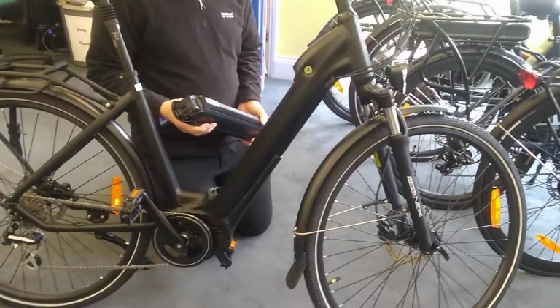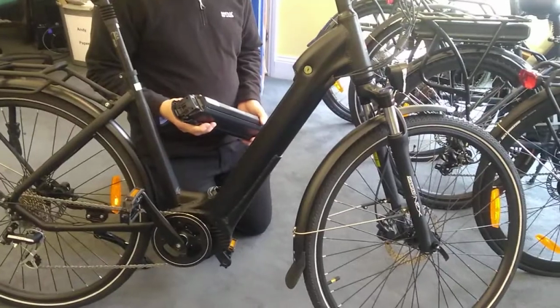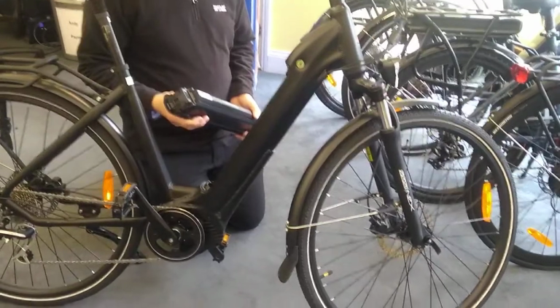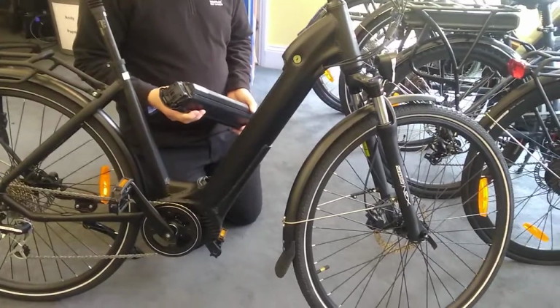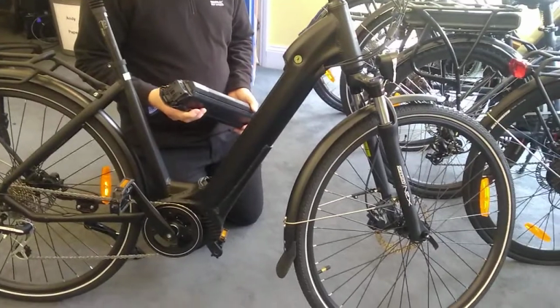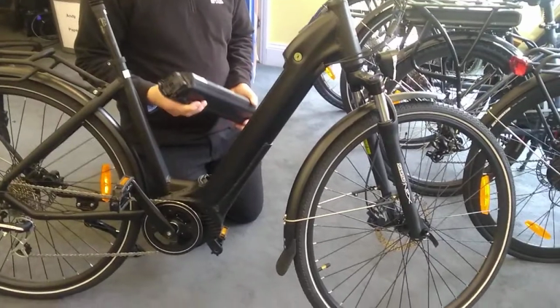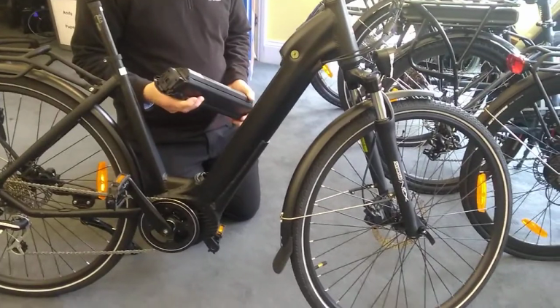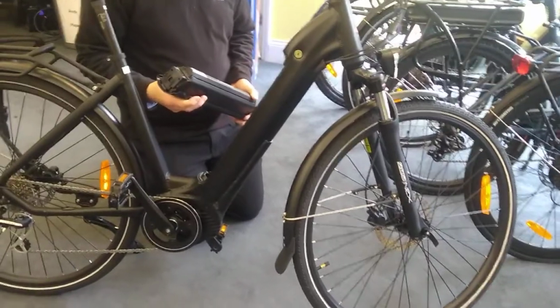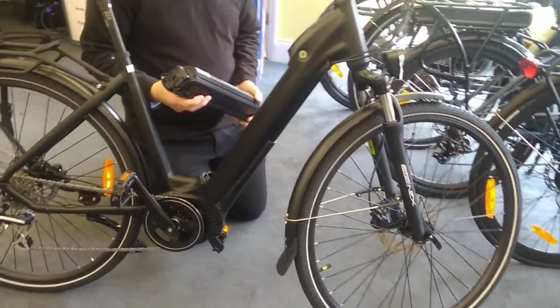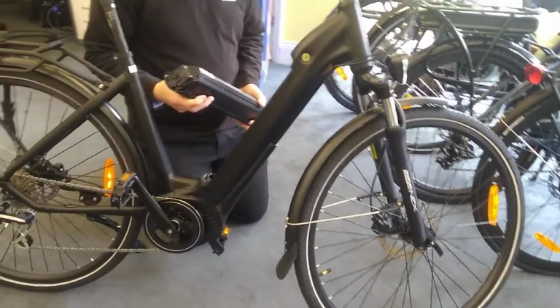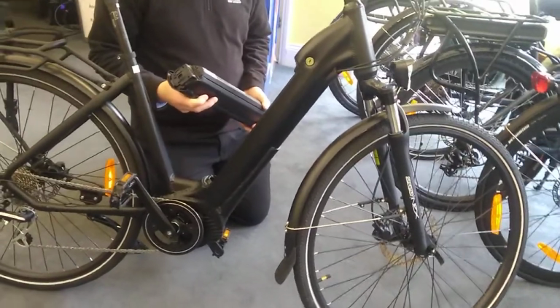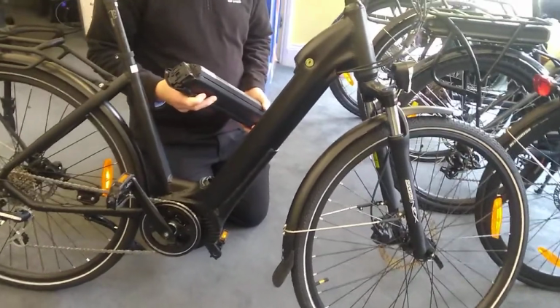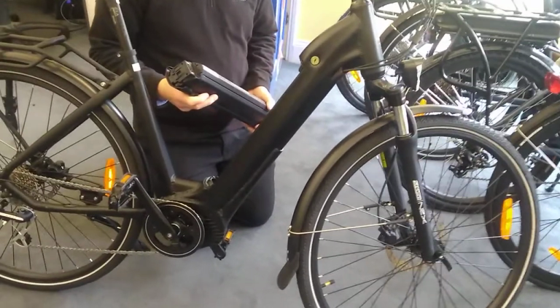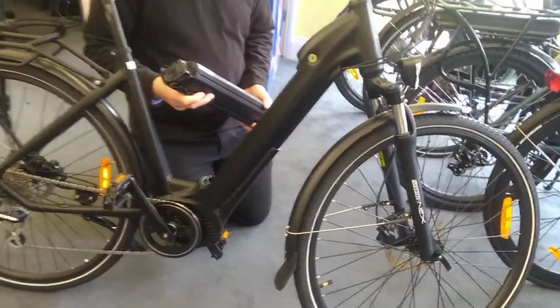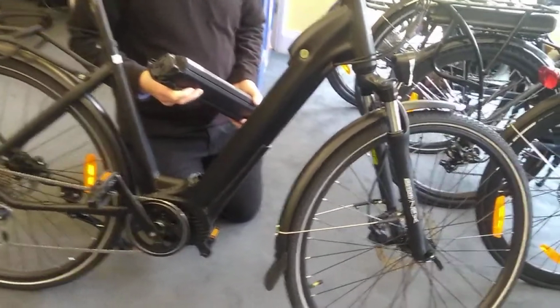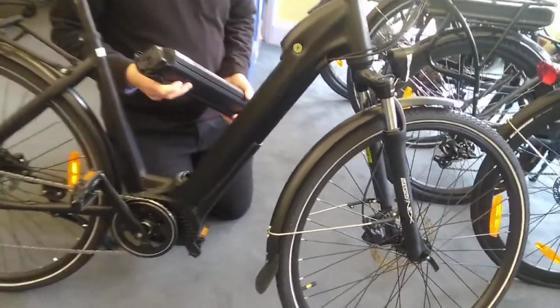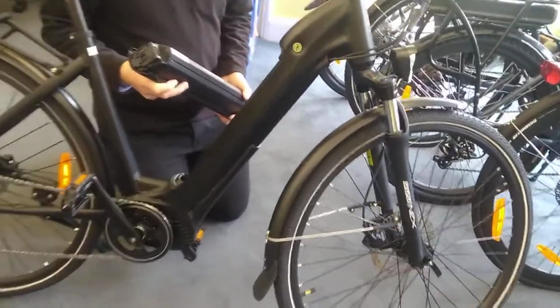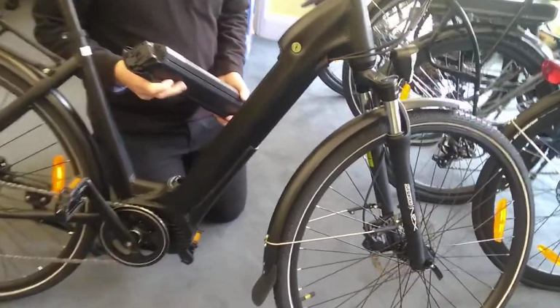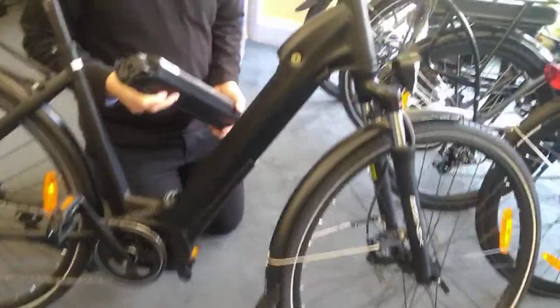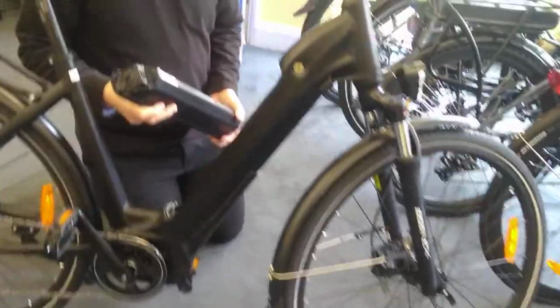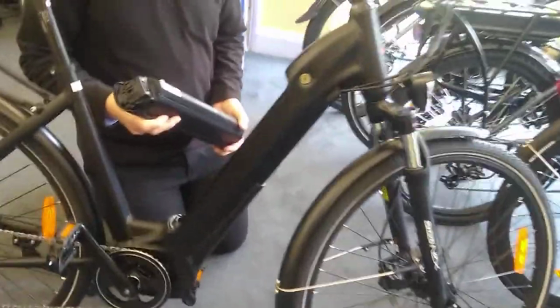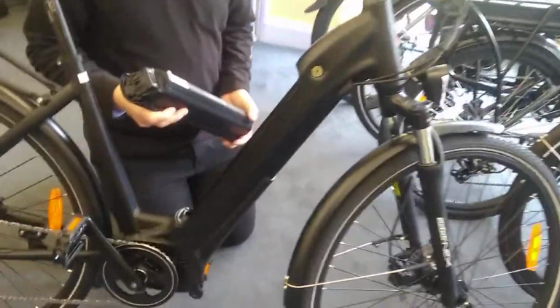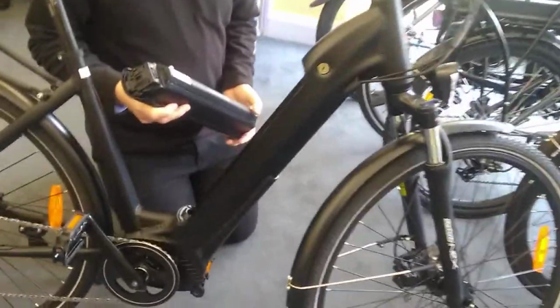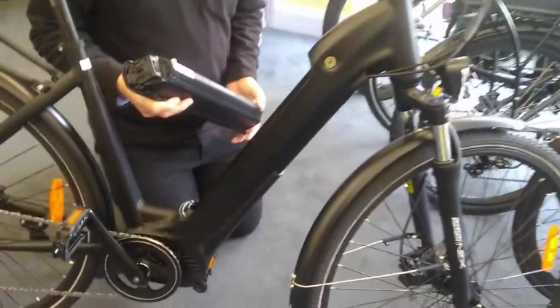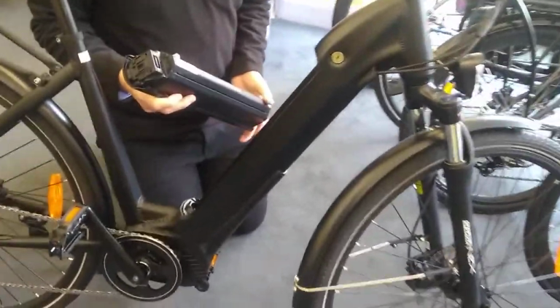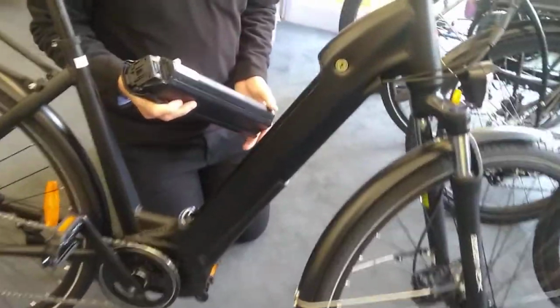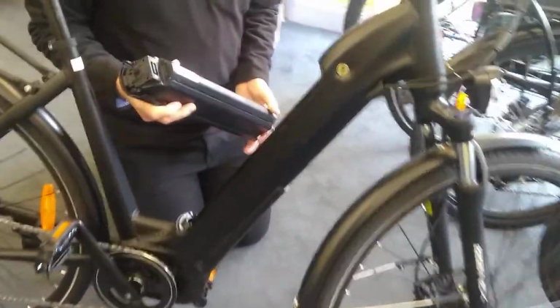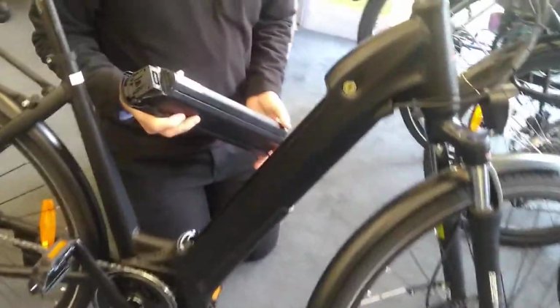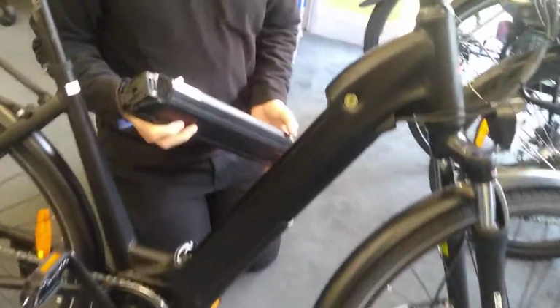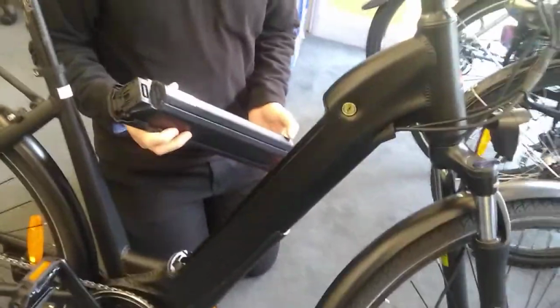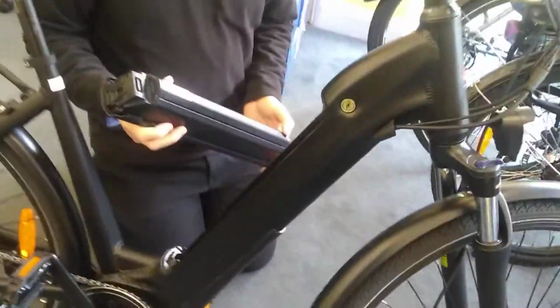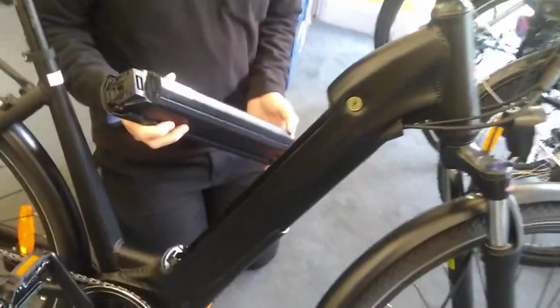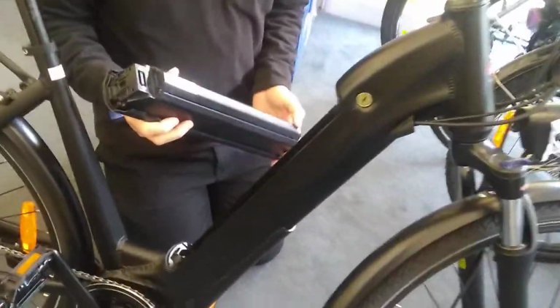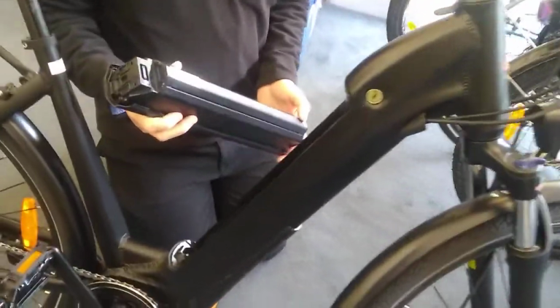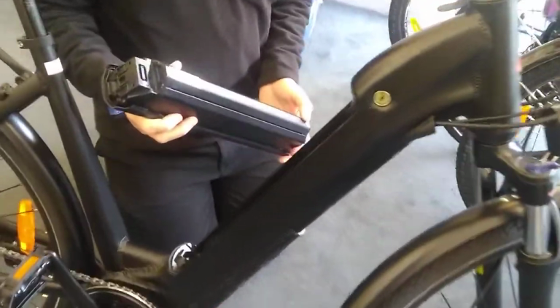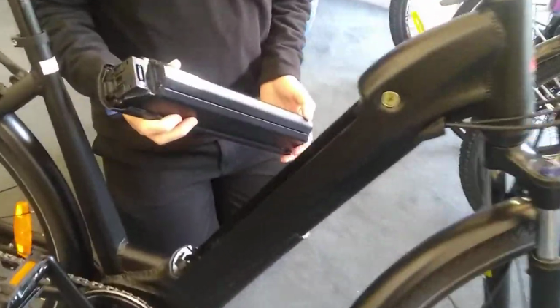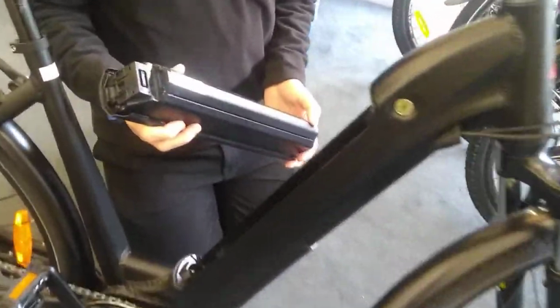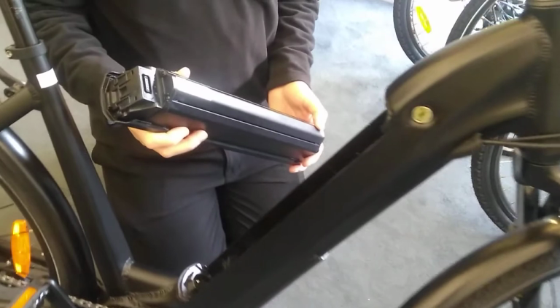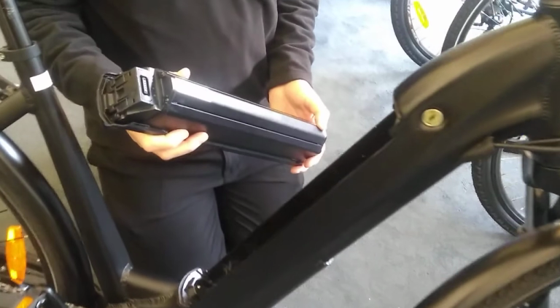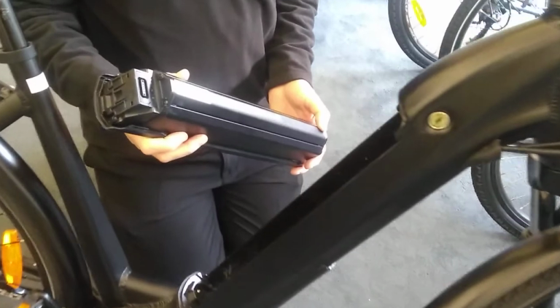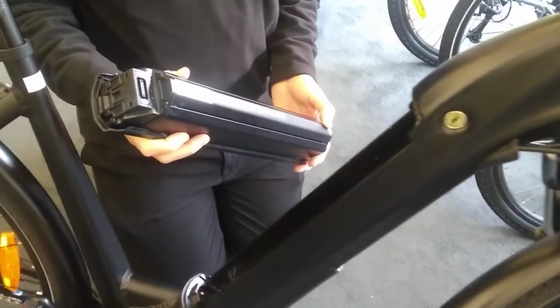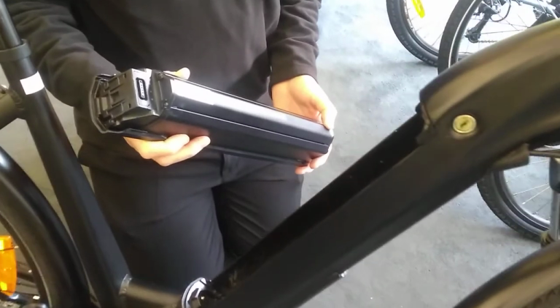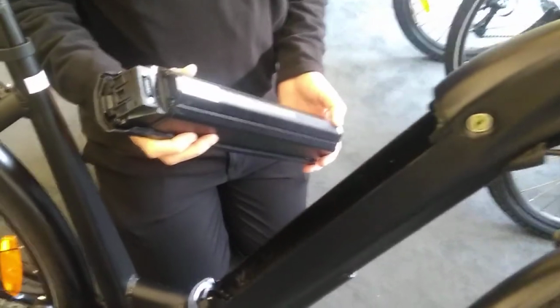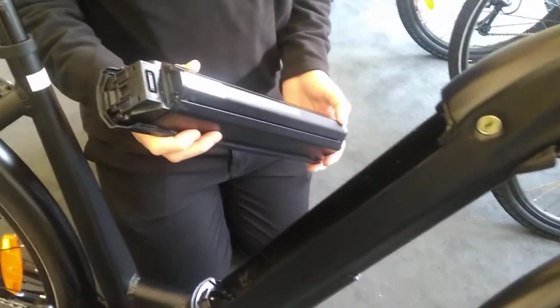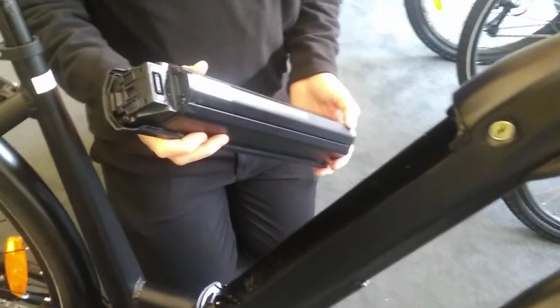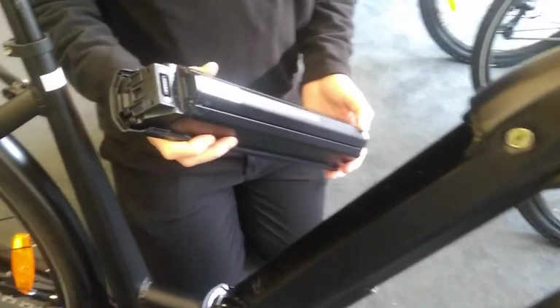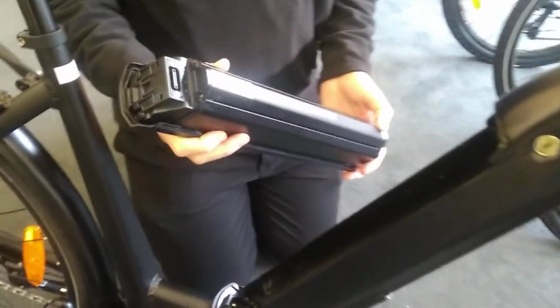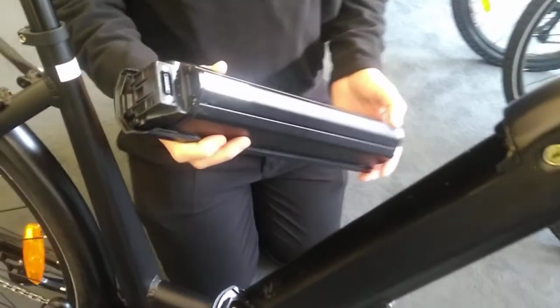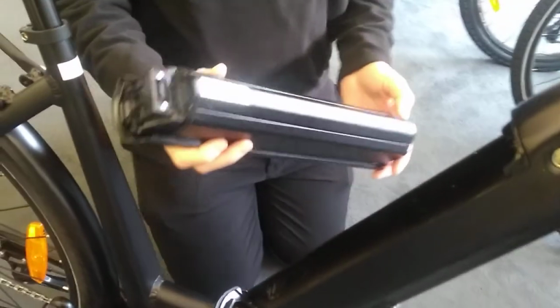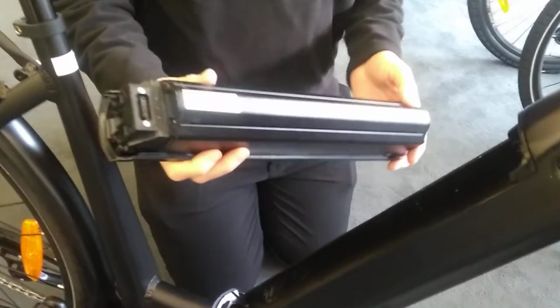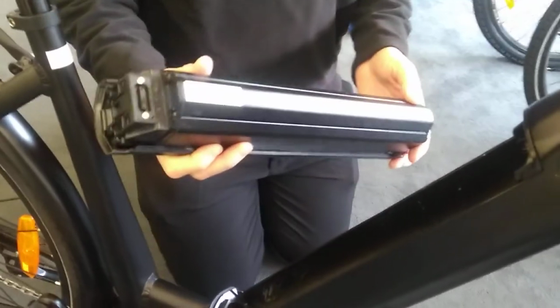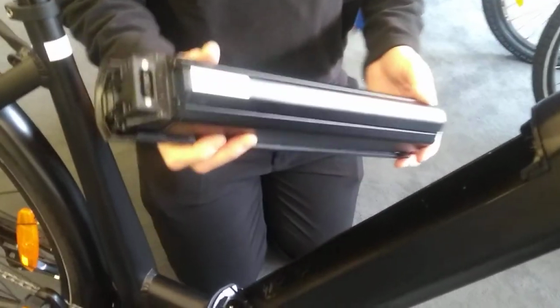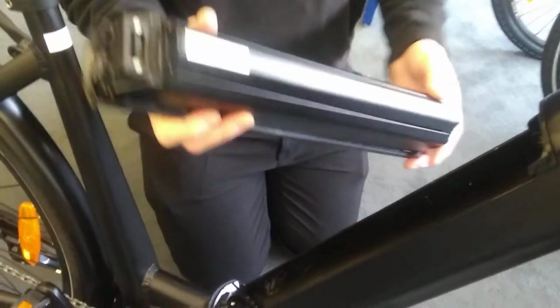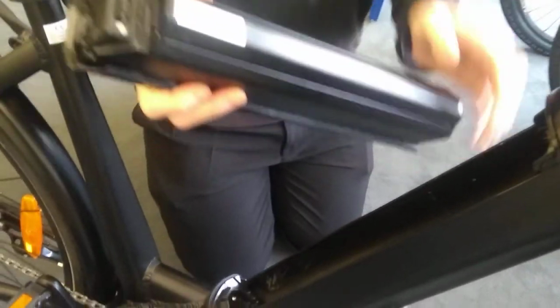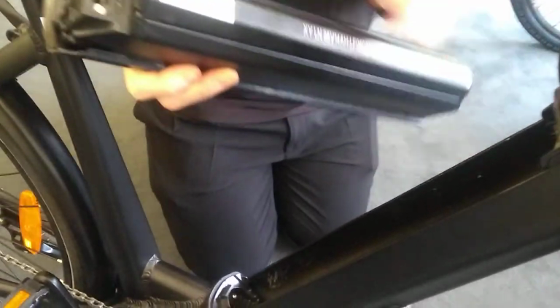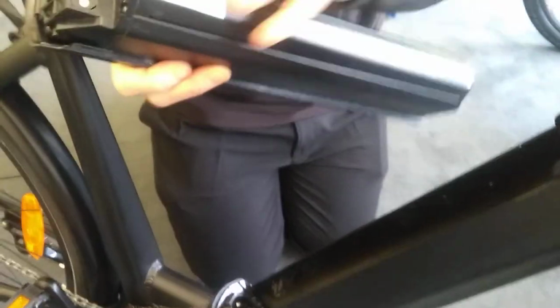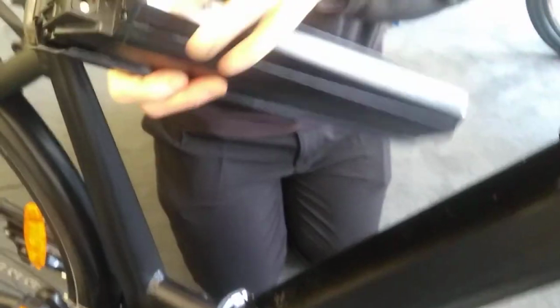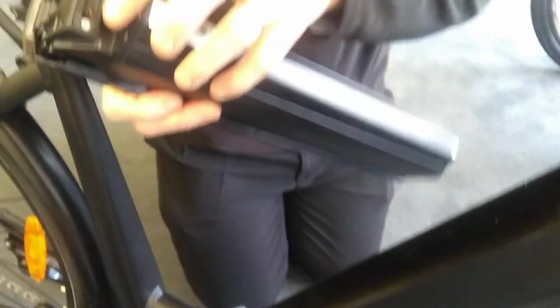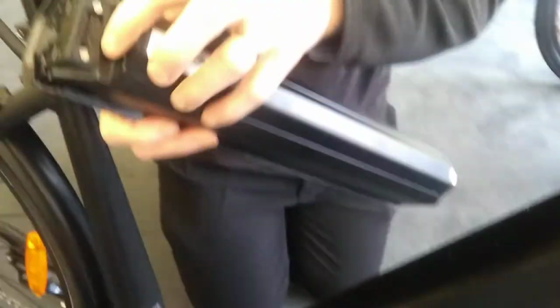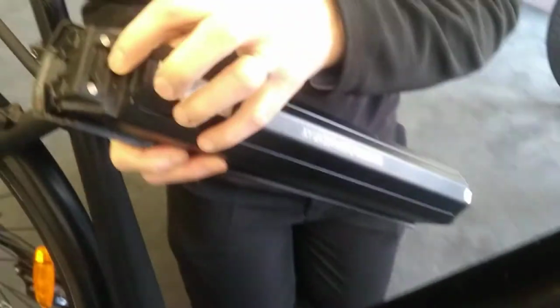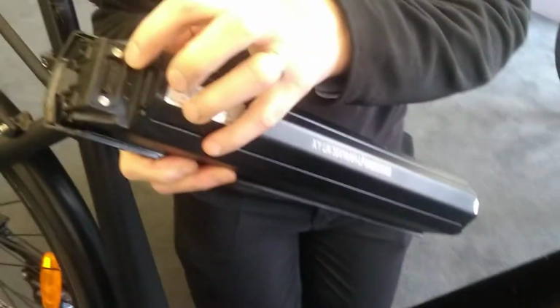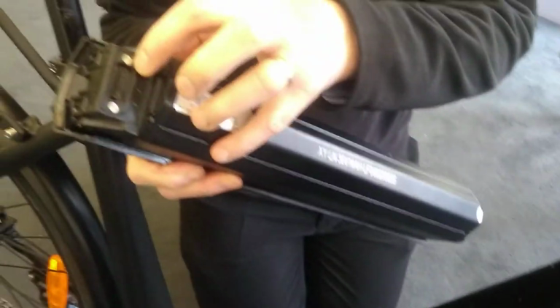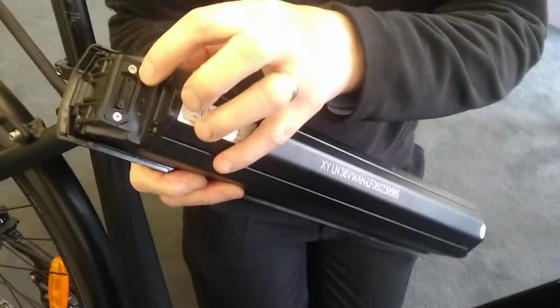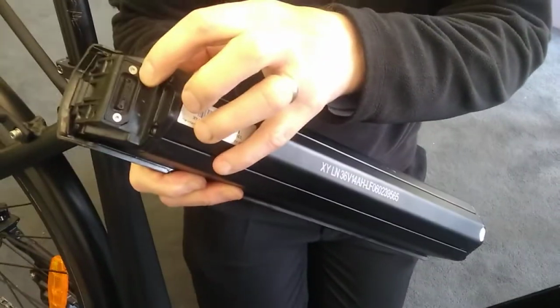We've seen an issue recently where the pins on the underside of the battery on this particular bike have become damaged. These are the pins here.